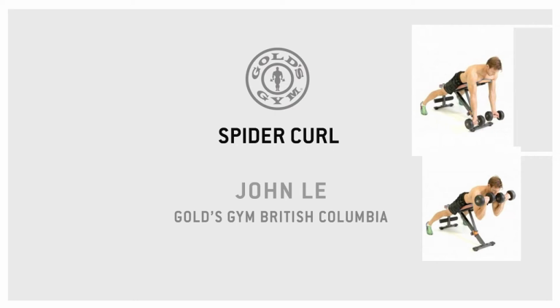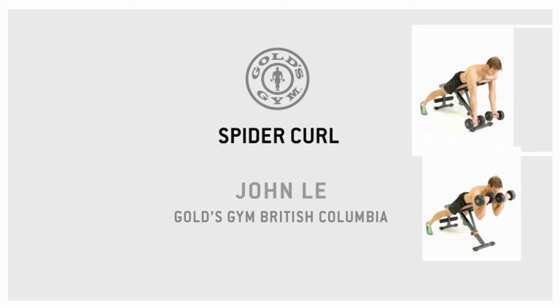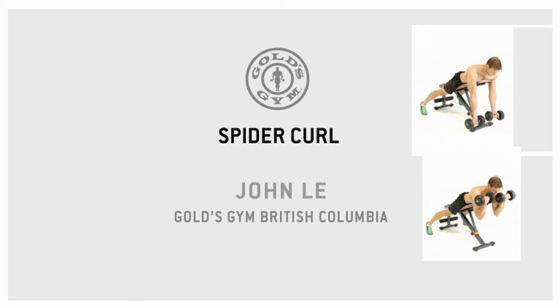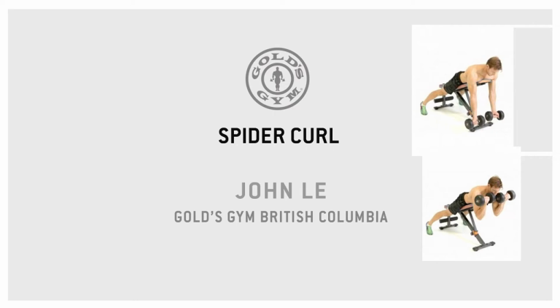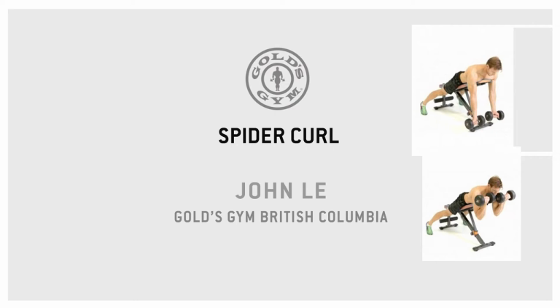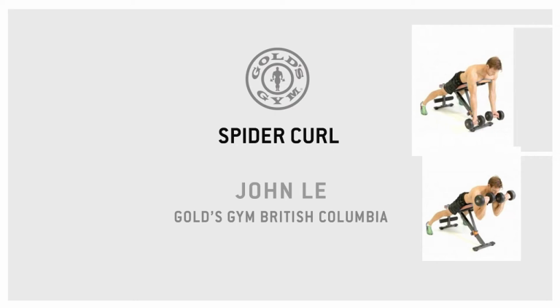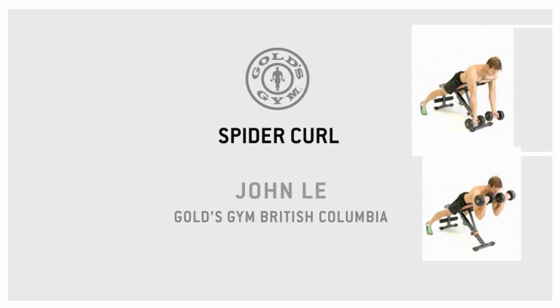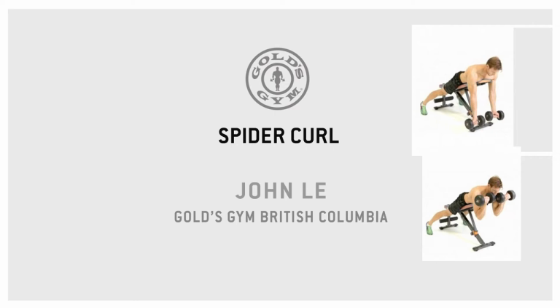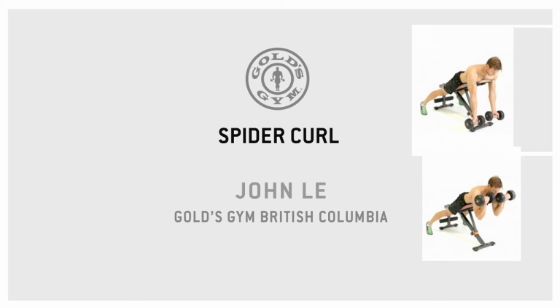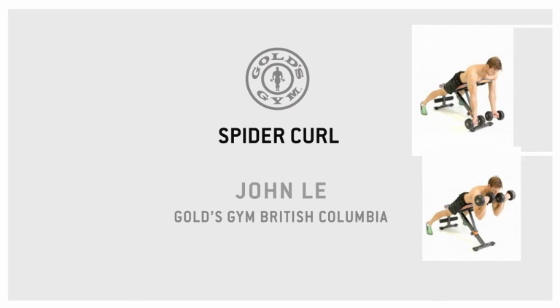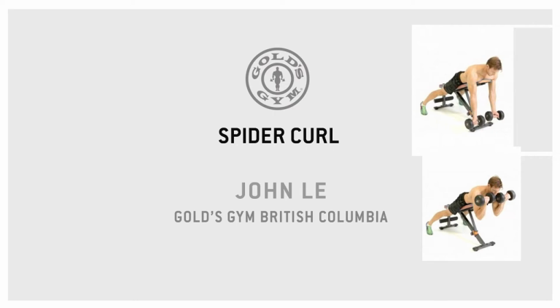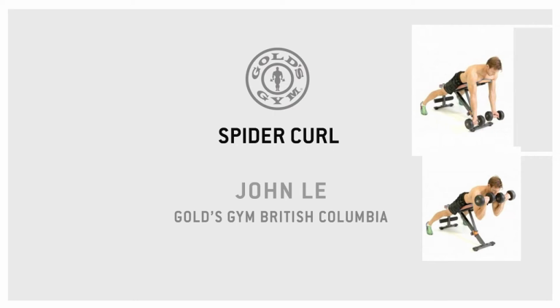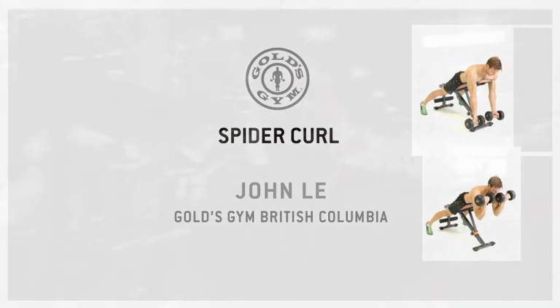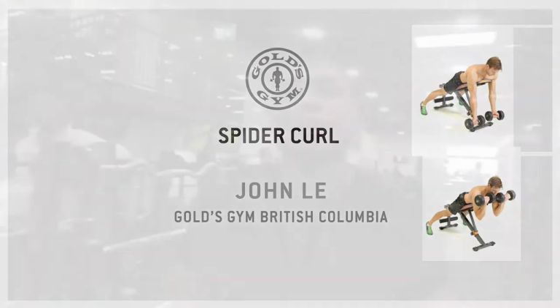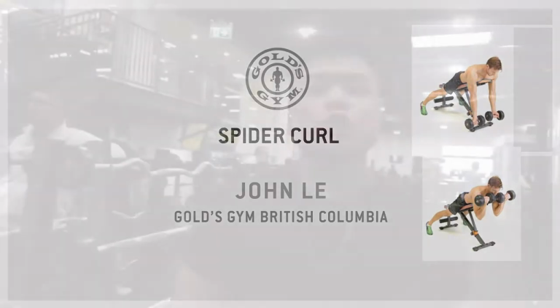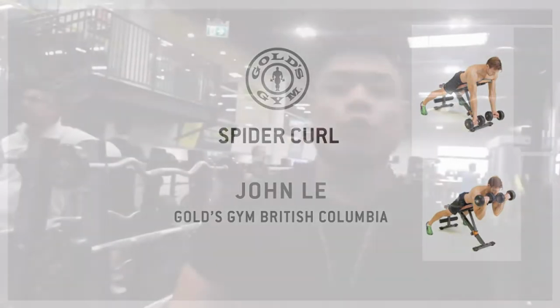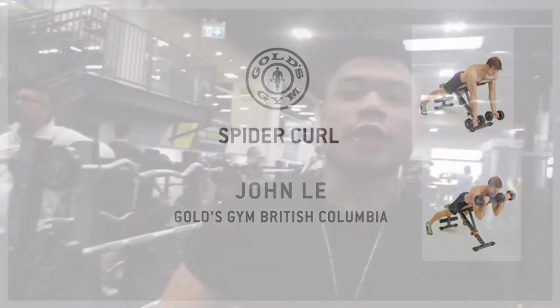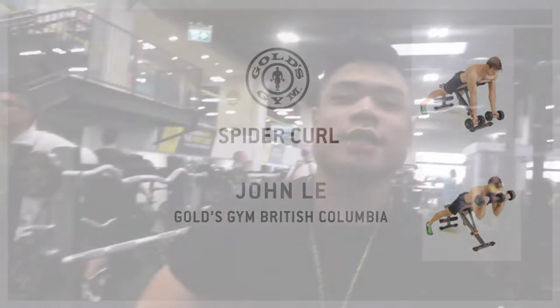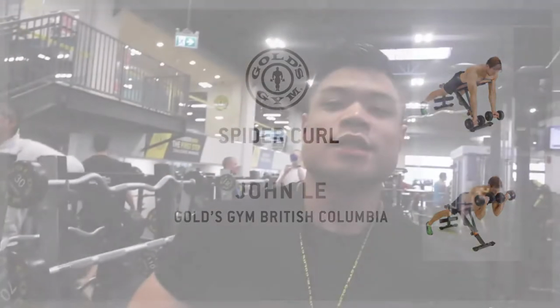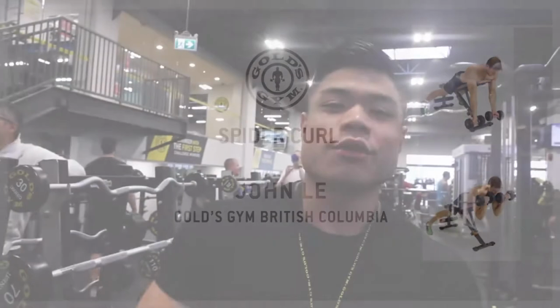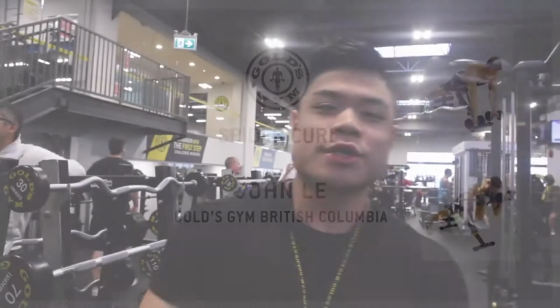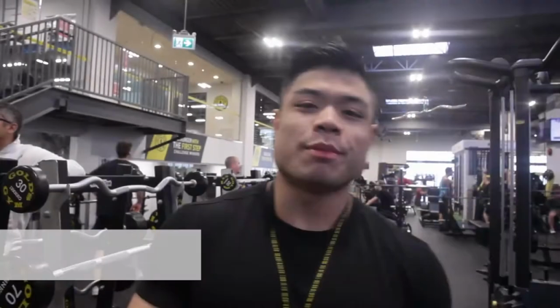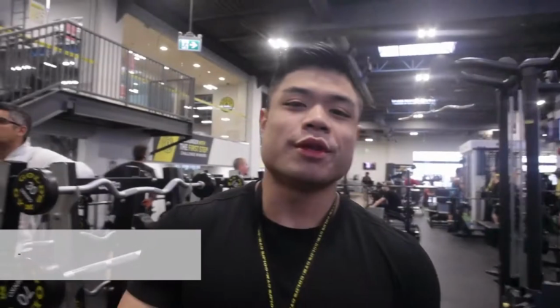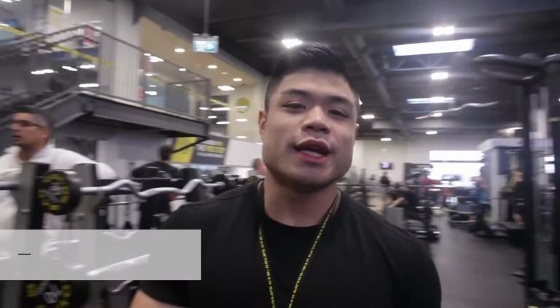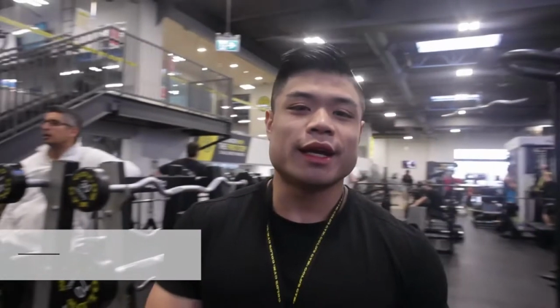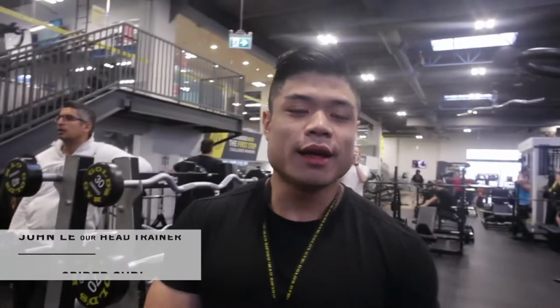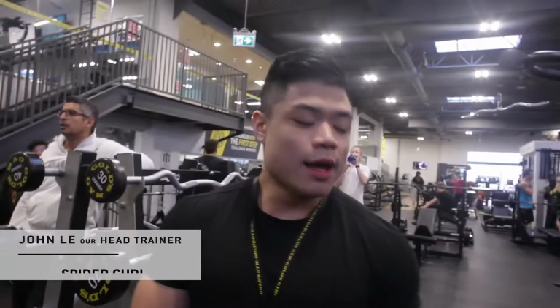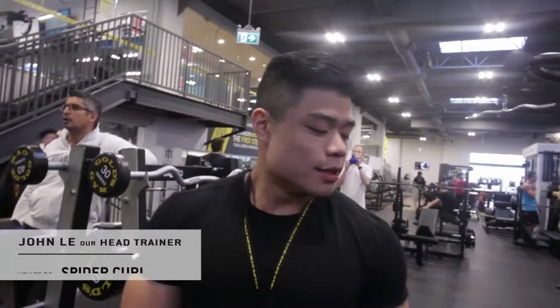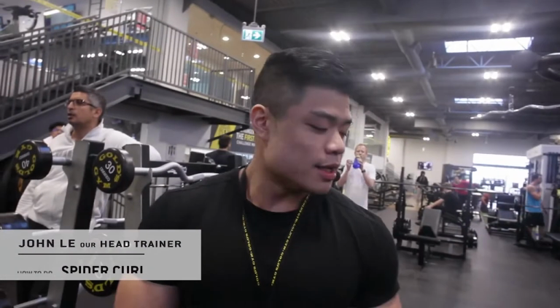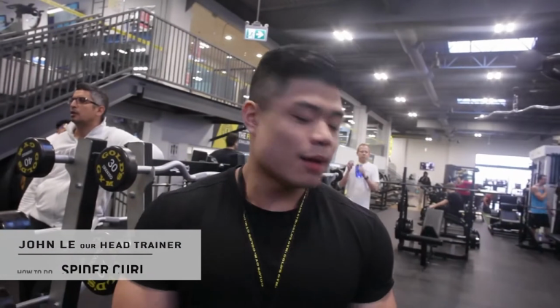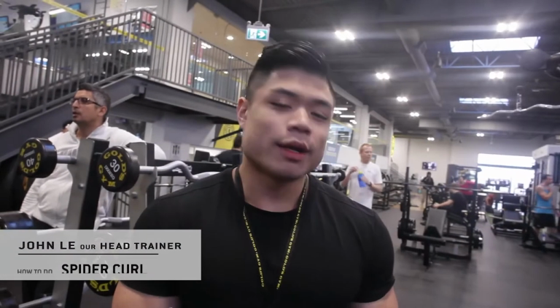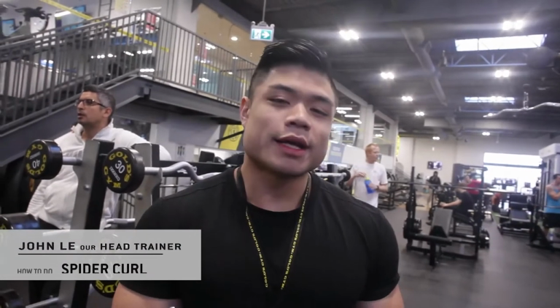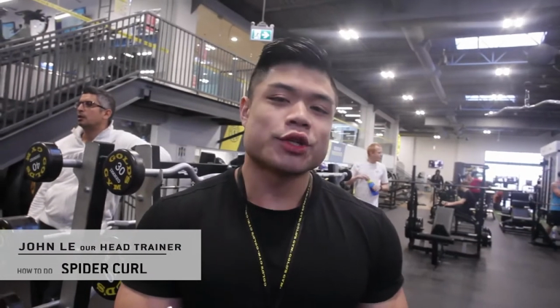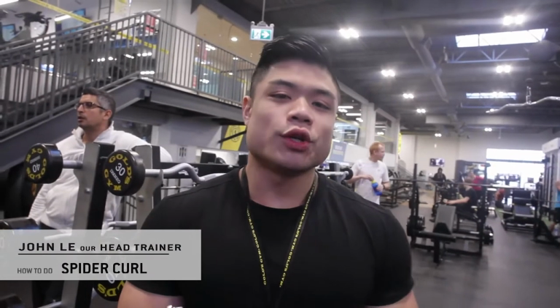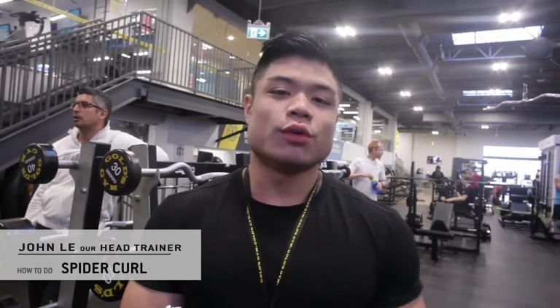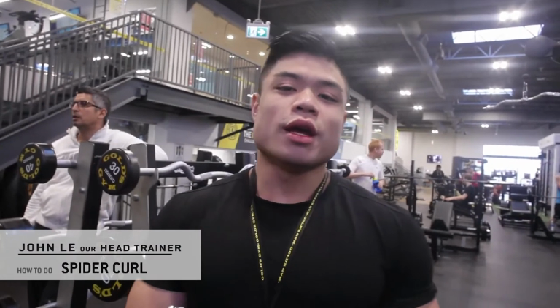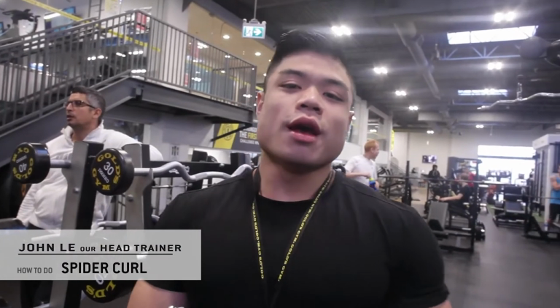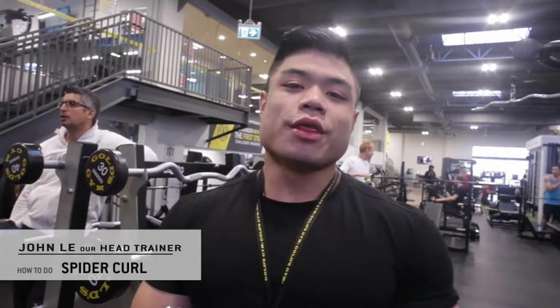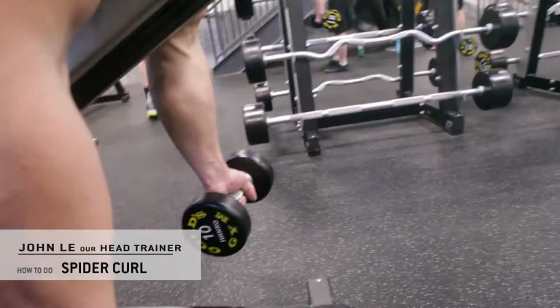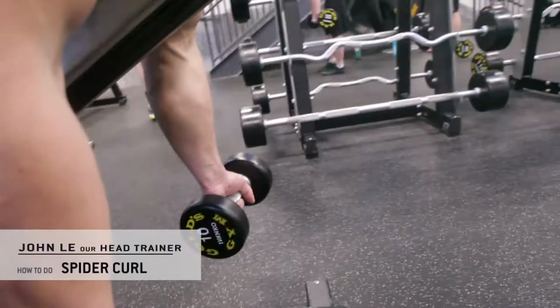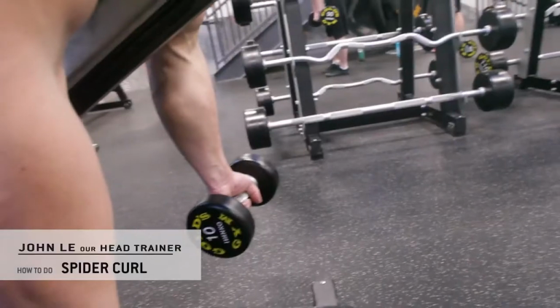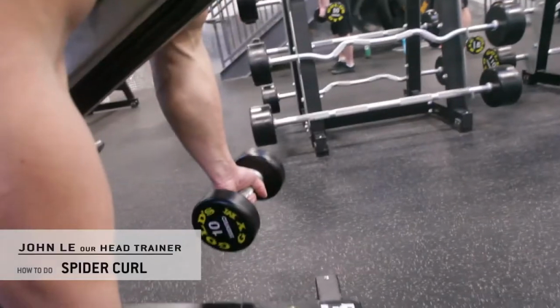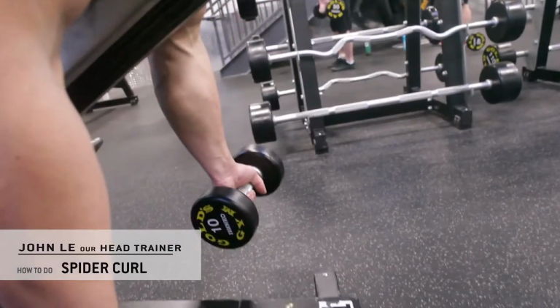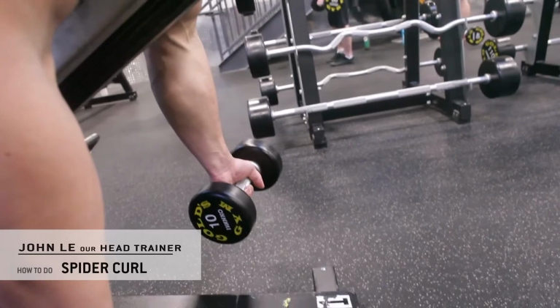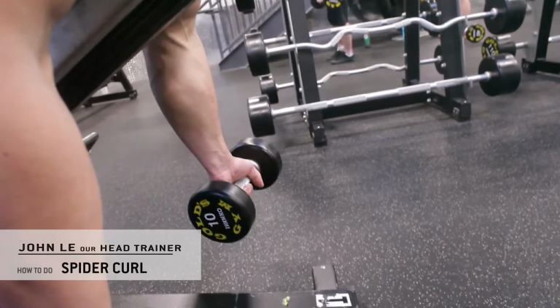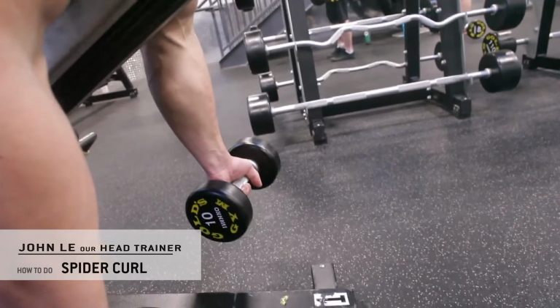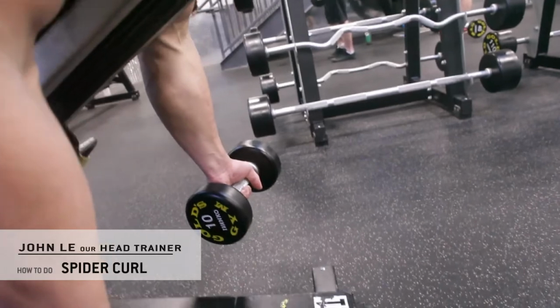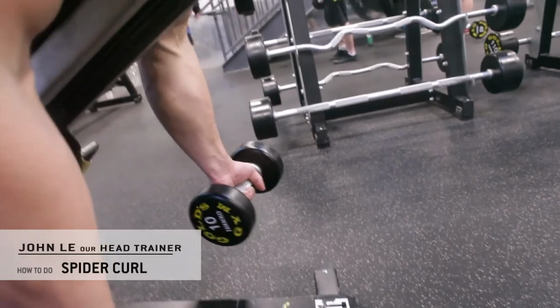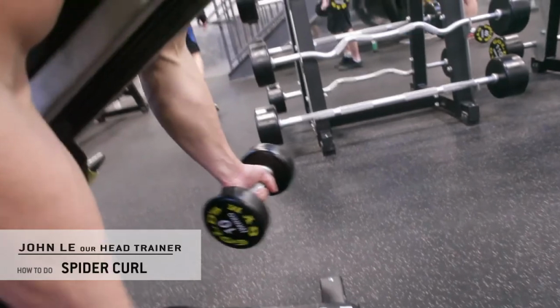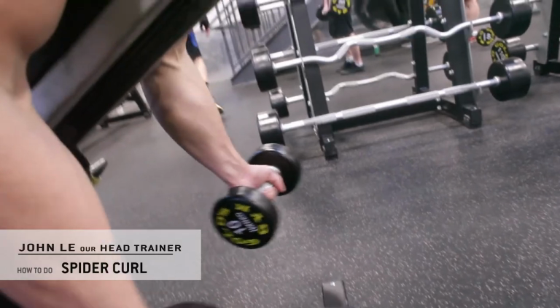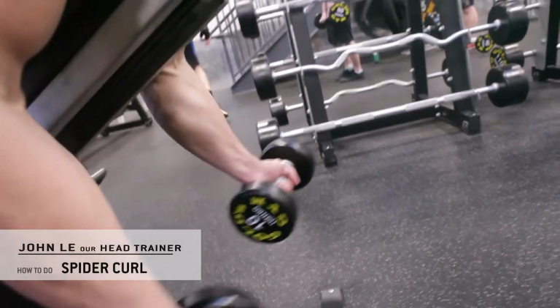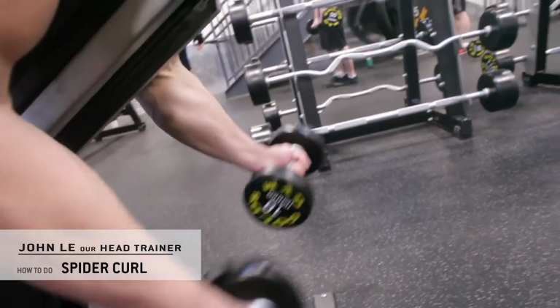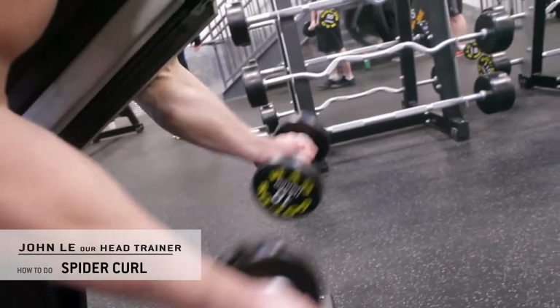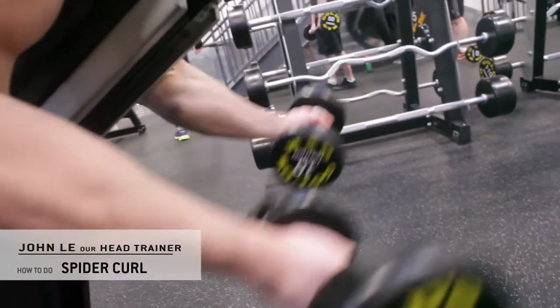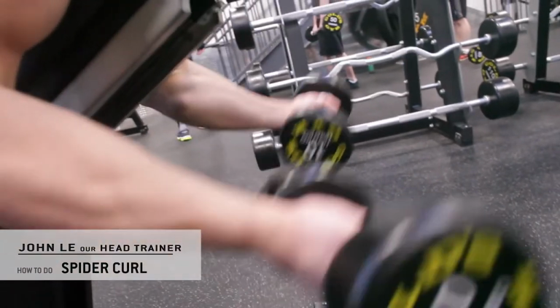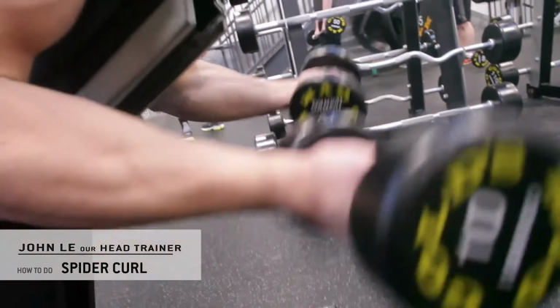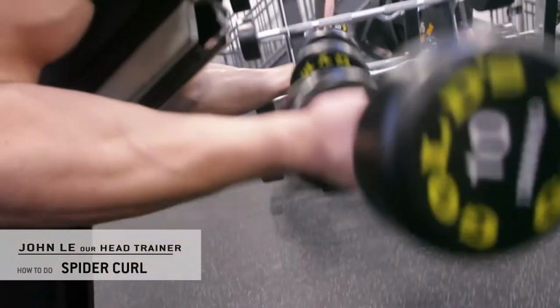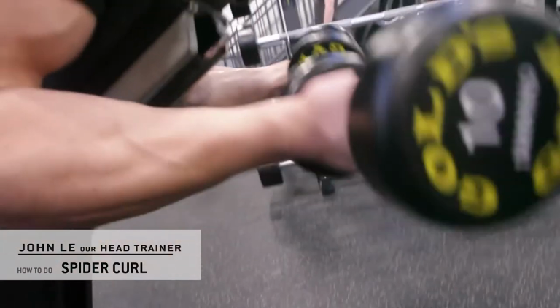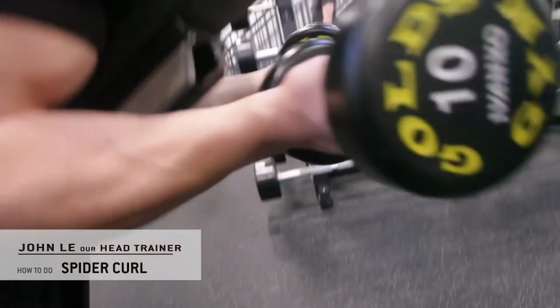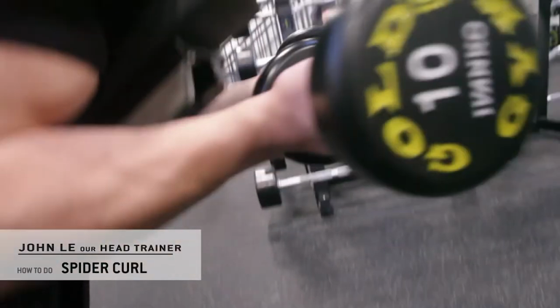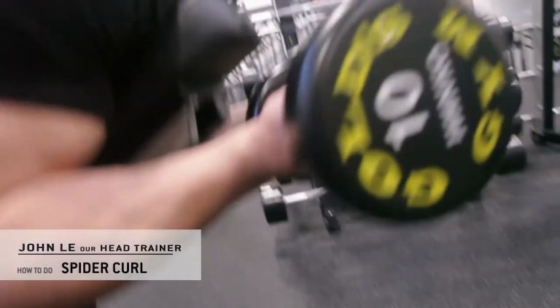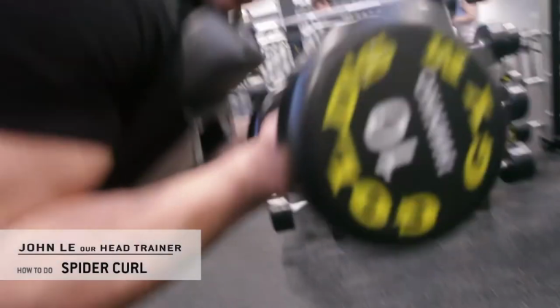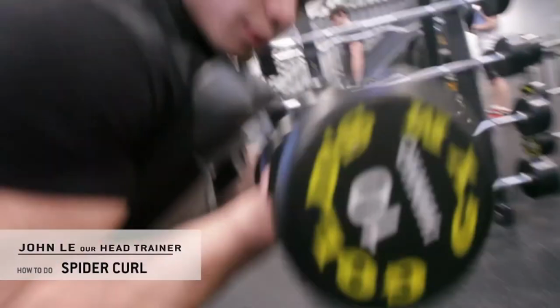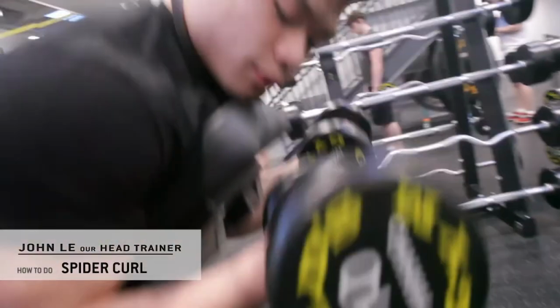Hey guys, John from Gold's Gym here again showing you another tip of the day. Today I'm going to execute the spider curl for you — it's really great for isolating the biceps.